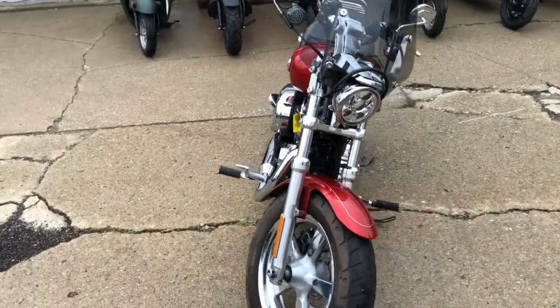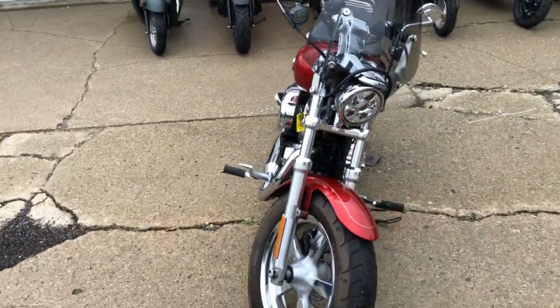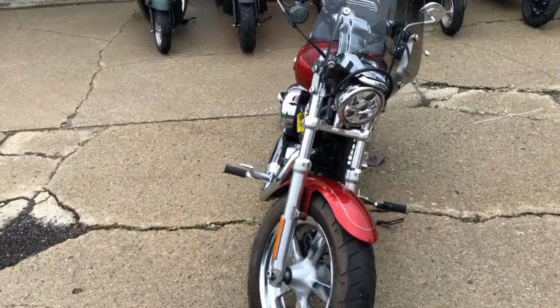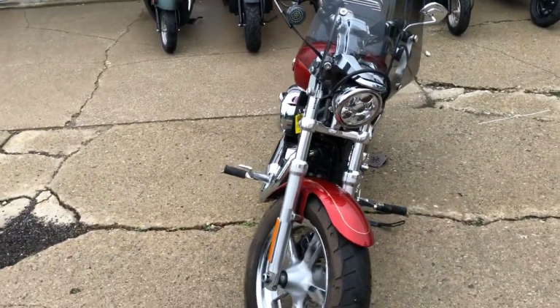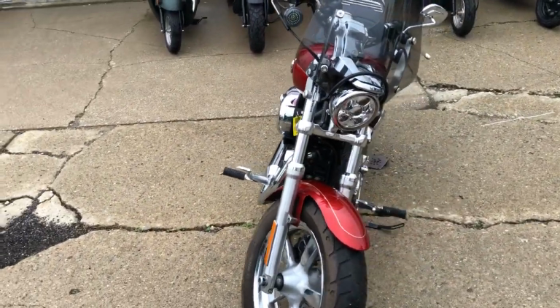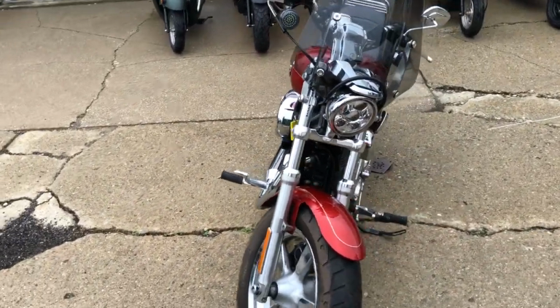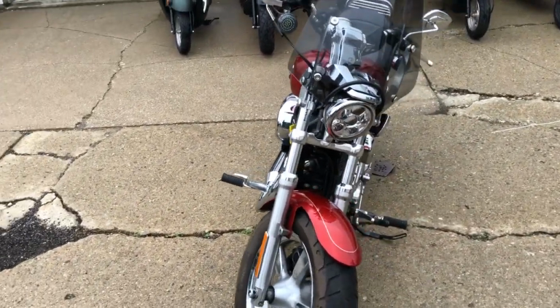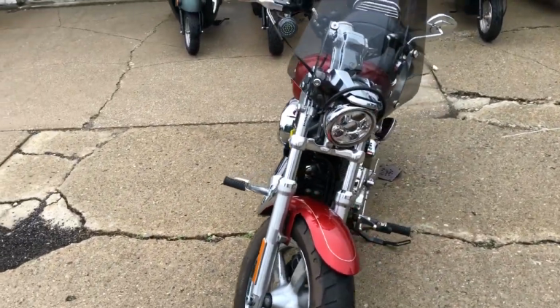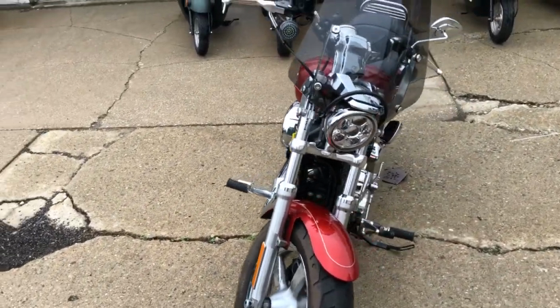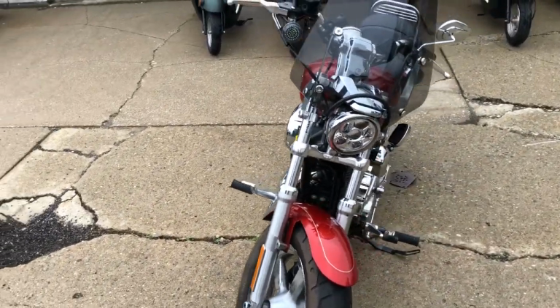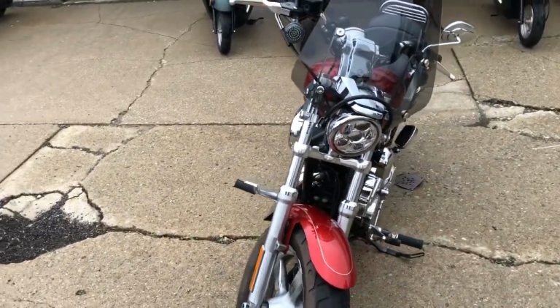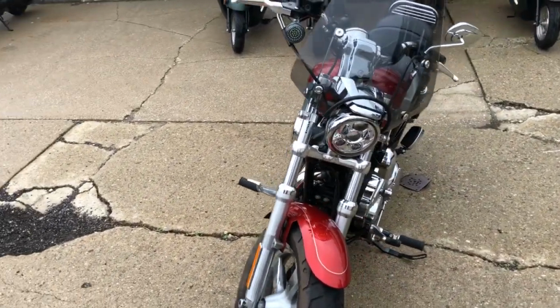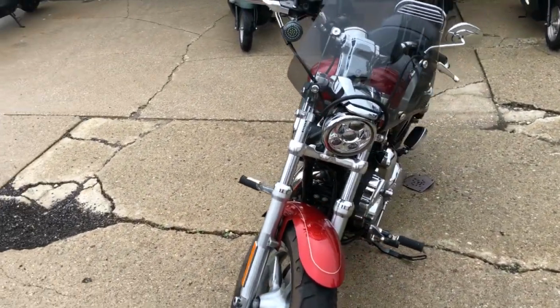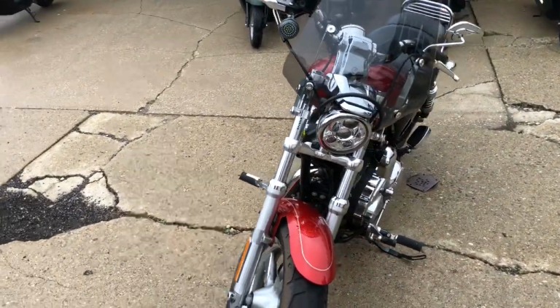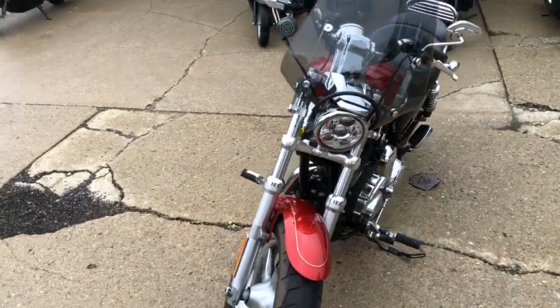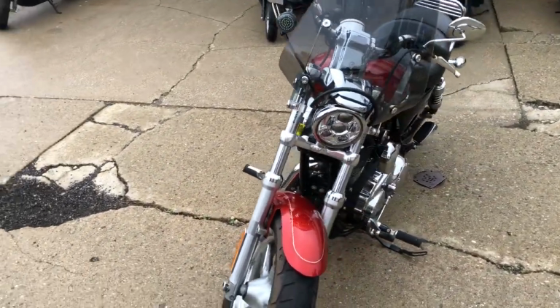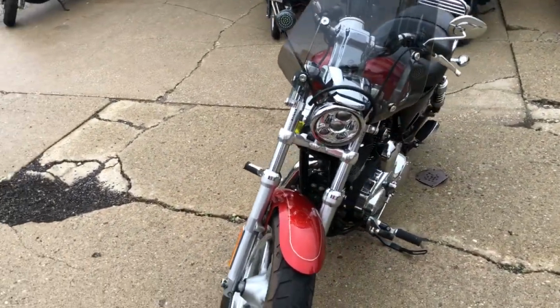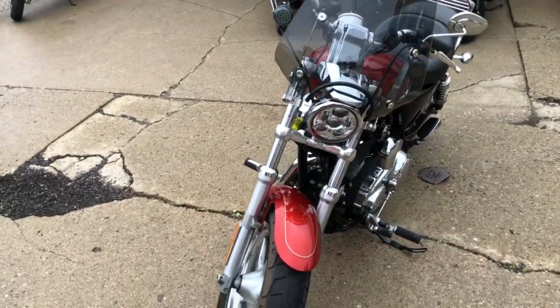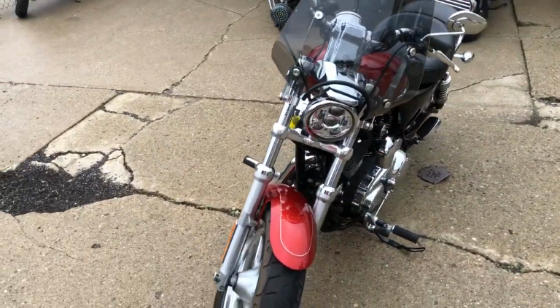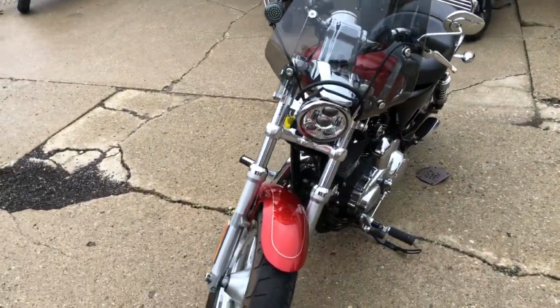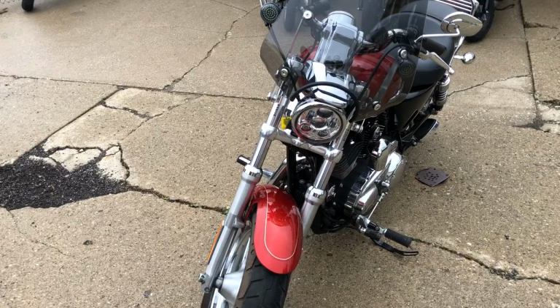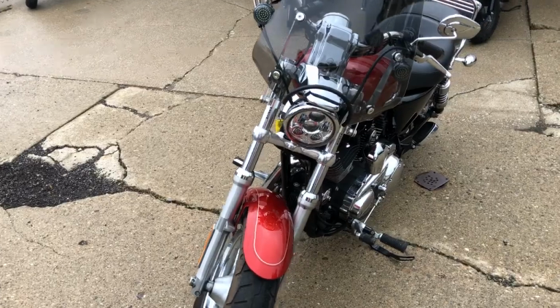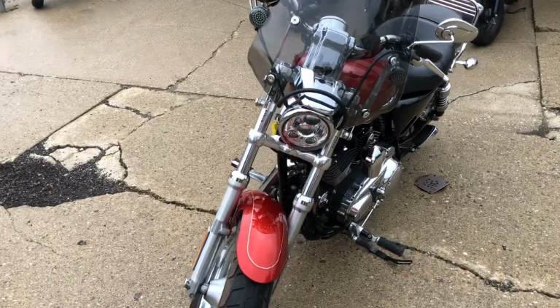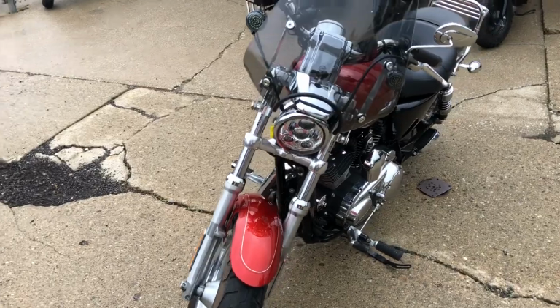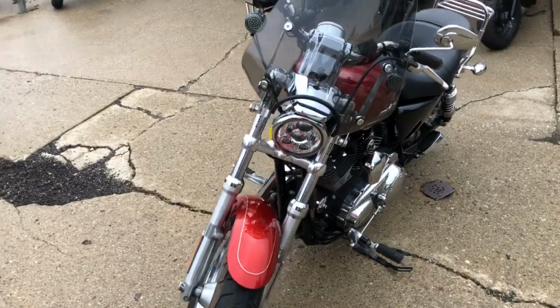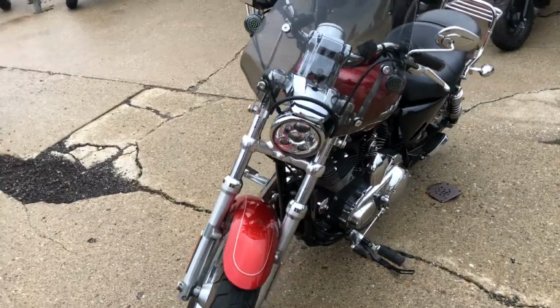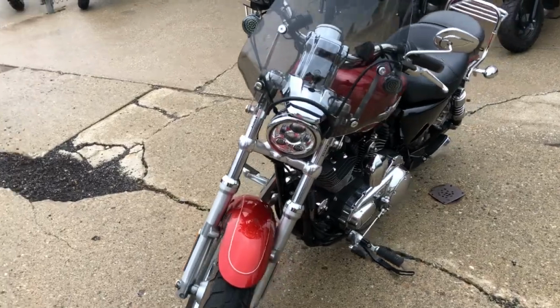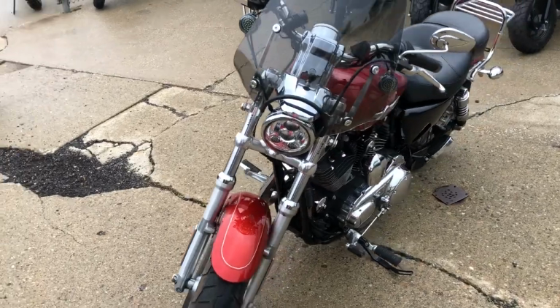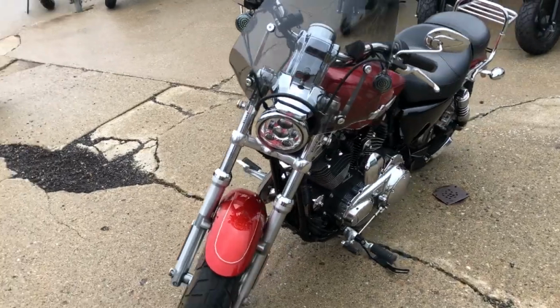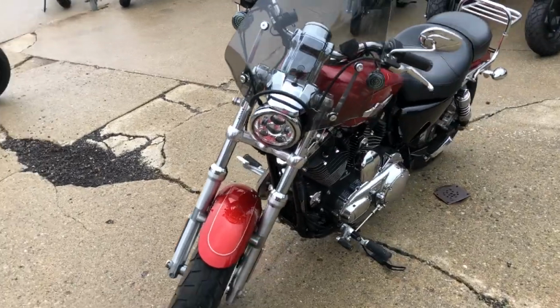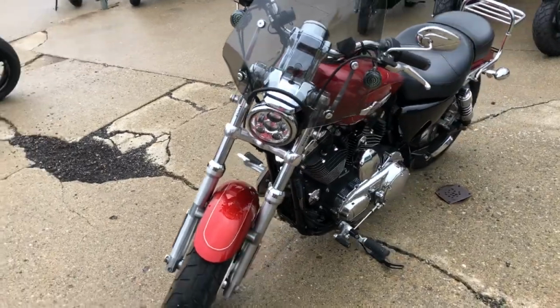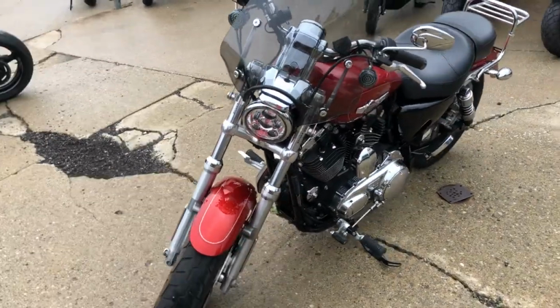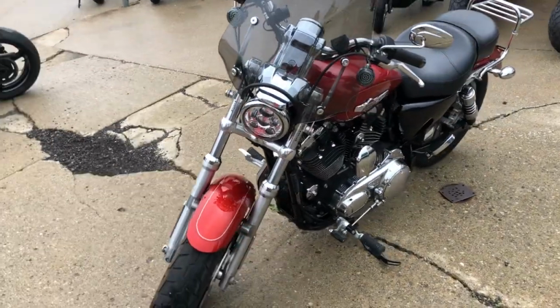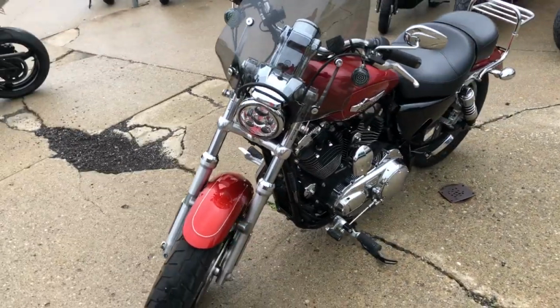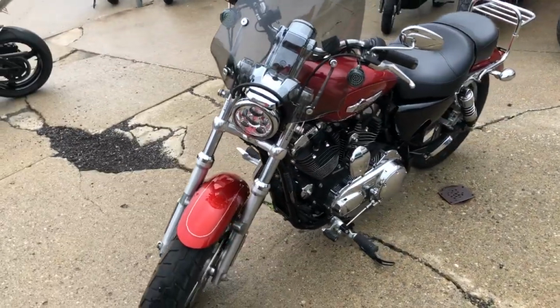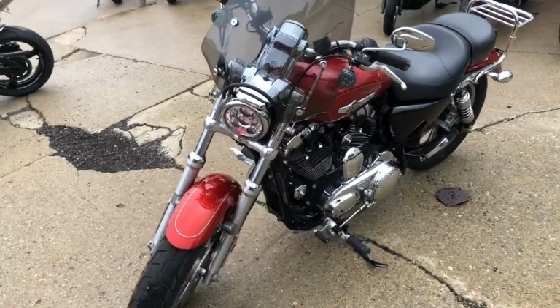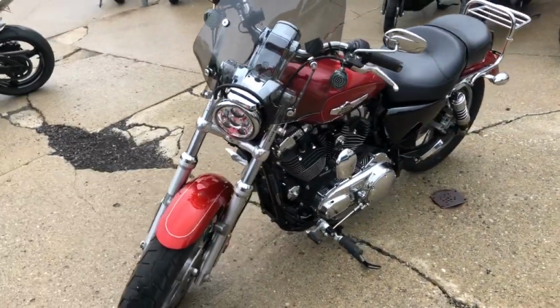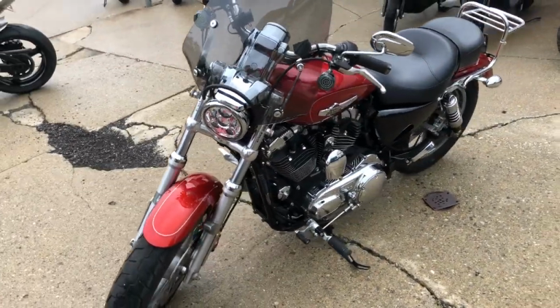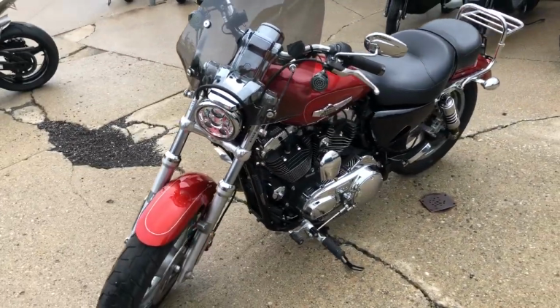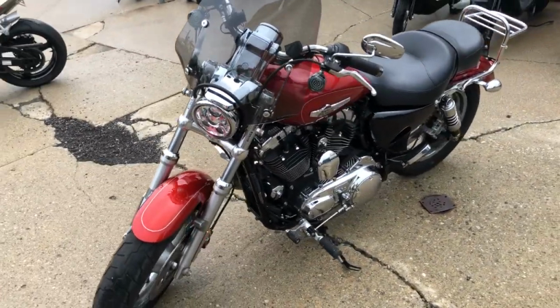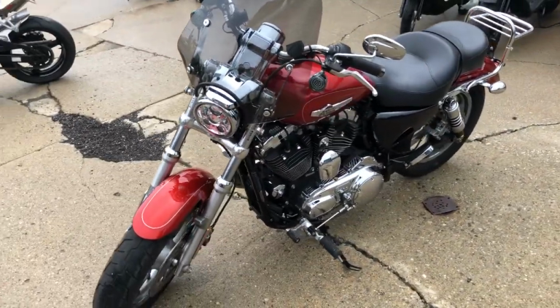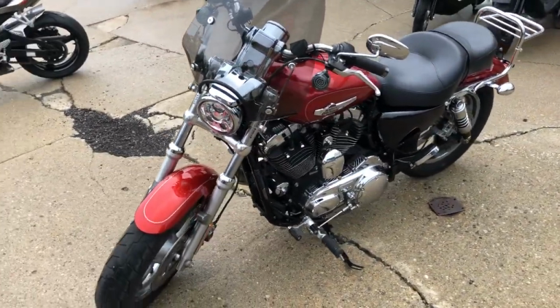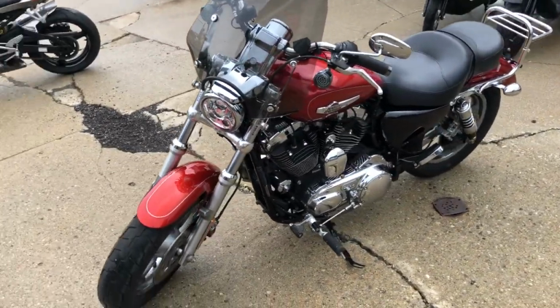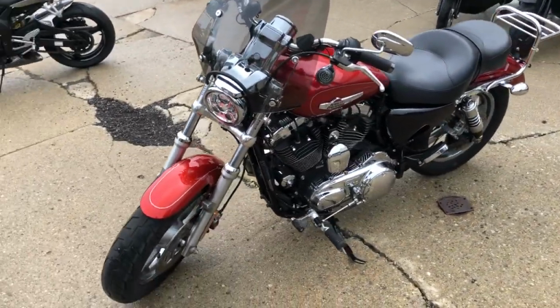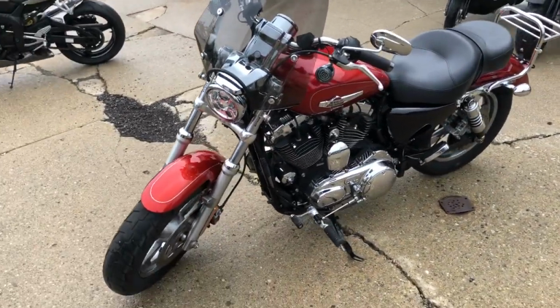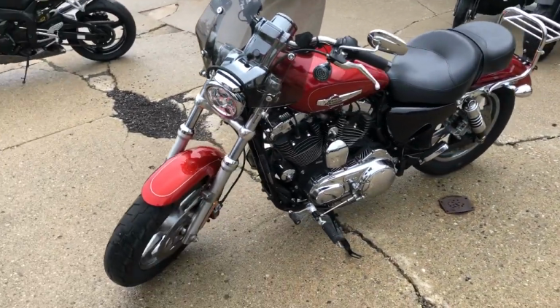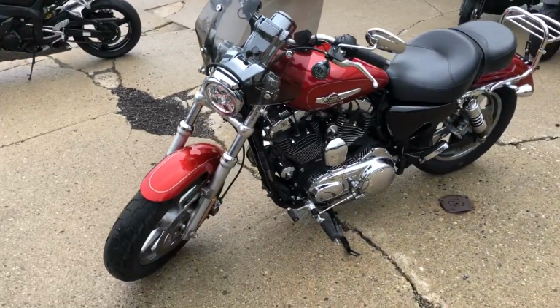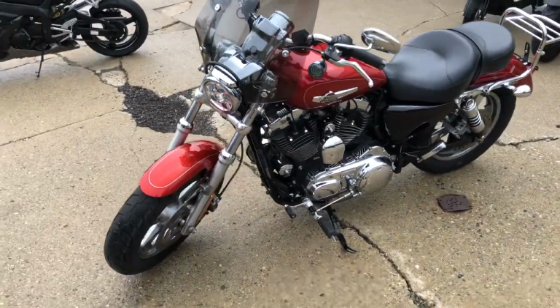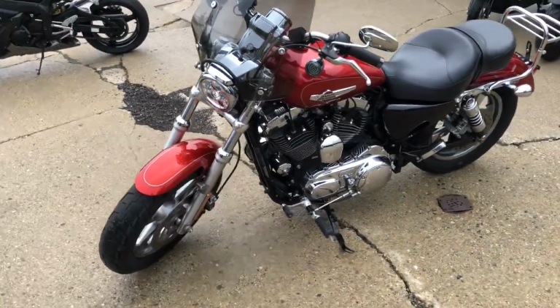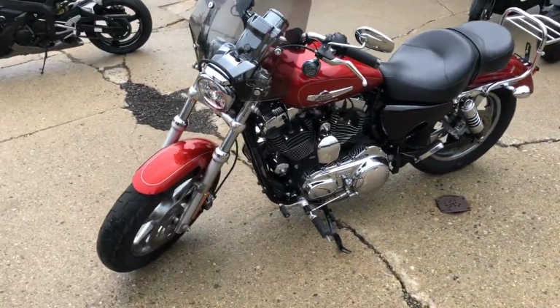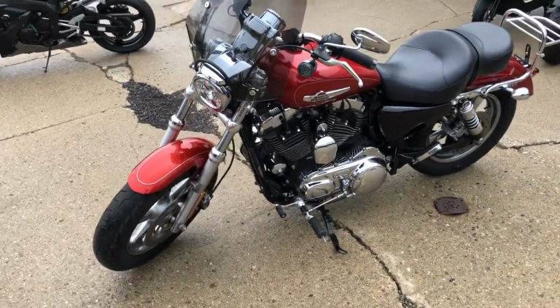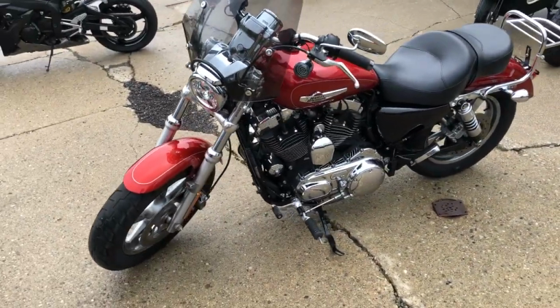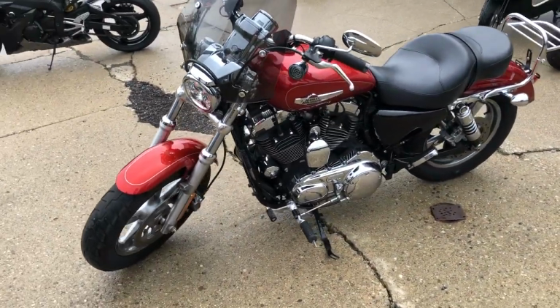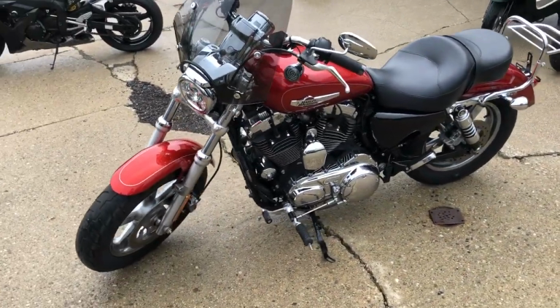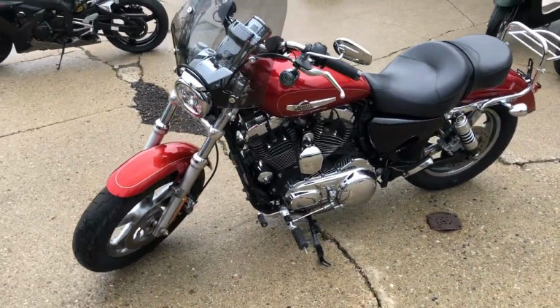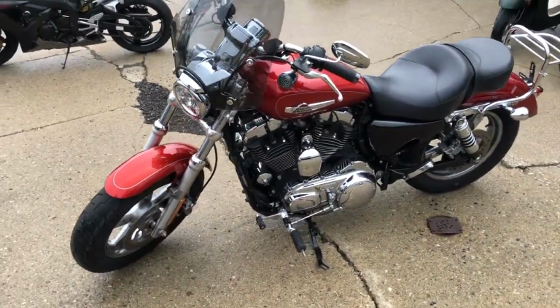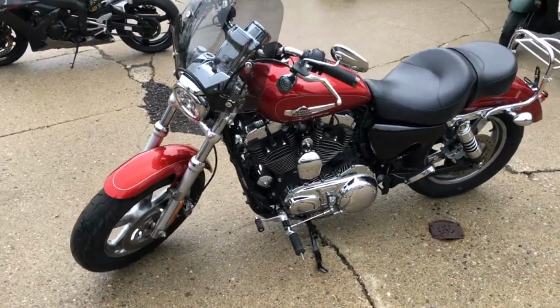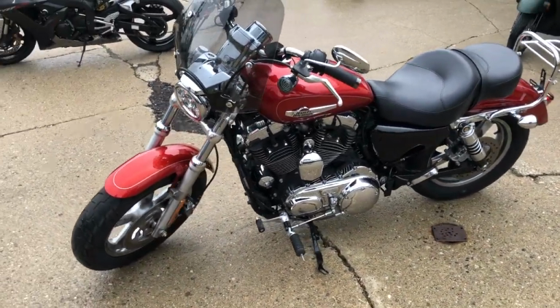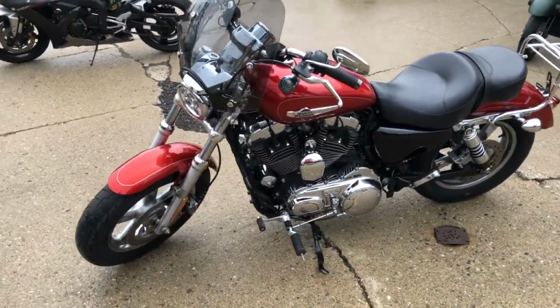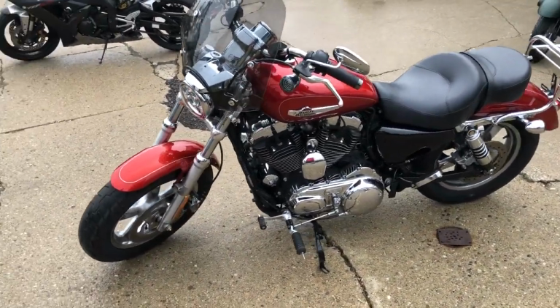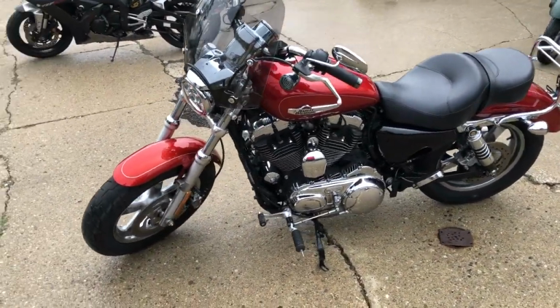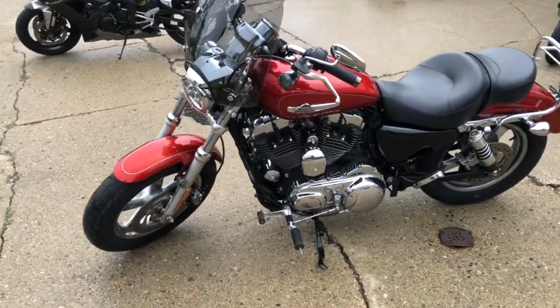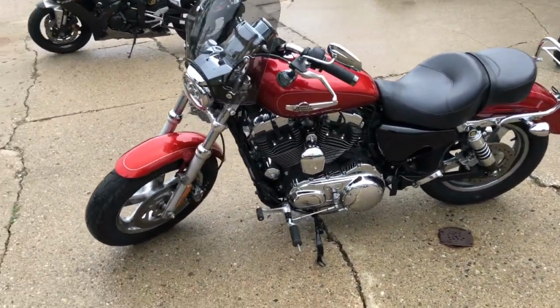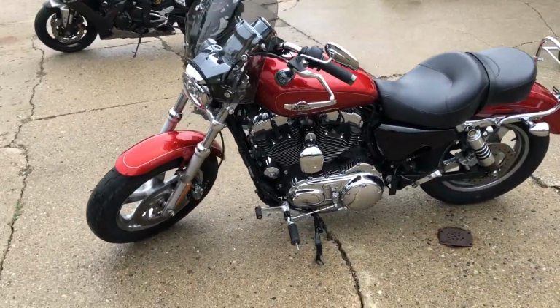You can own it for only $5,999. Give us a call, we'll get it done: 810-648-9500.